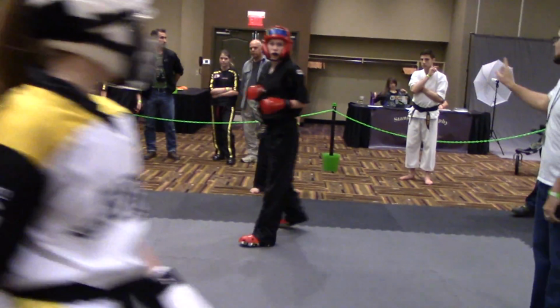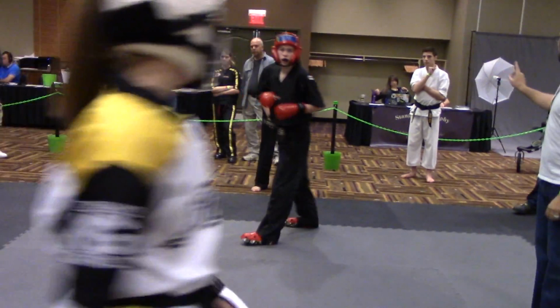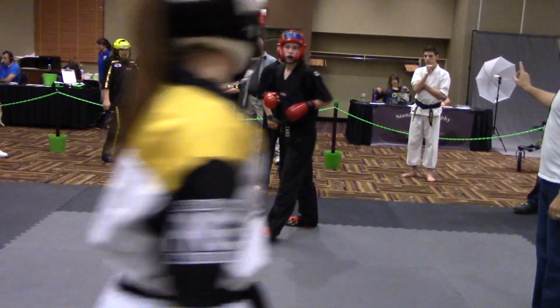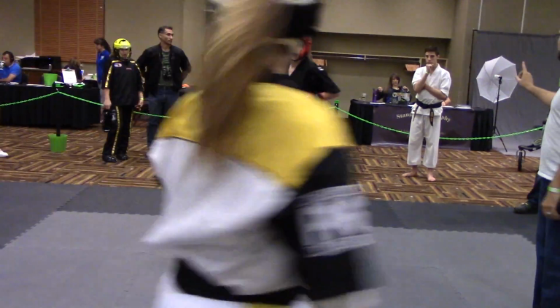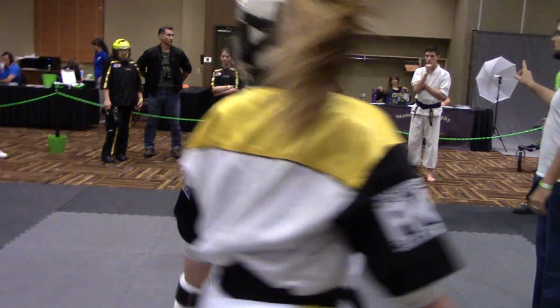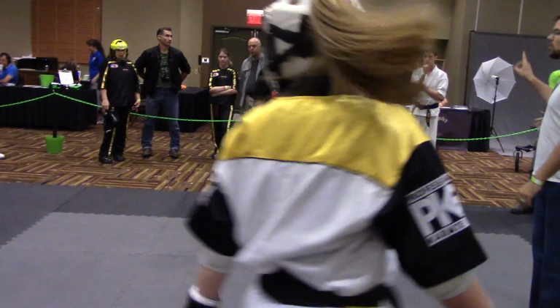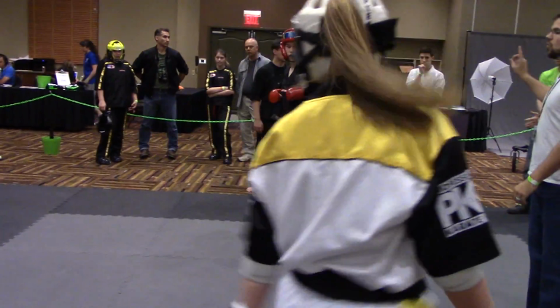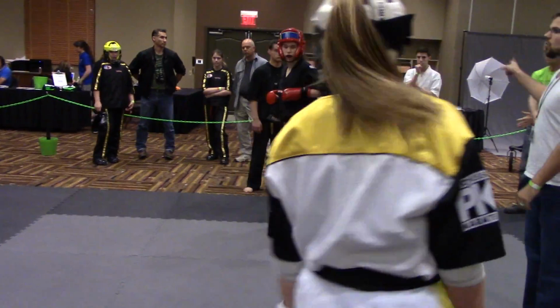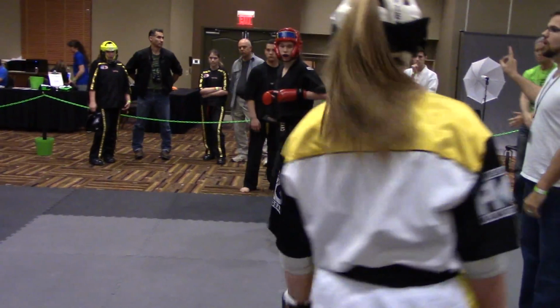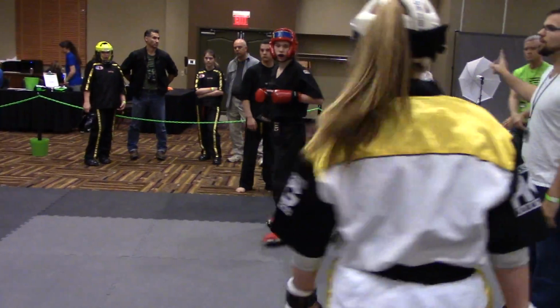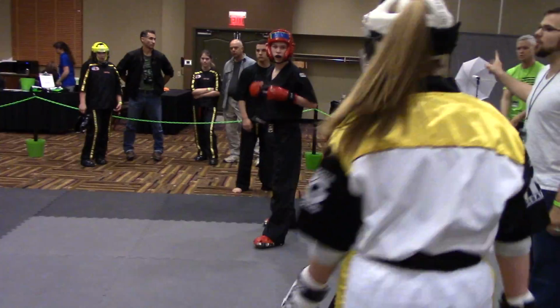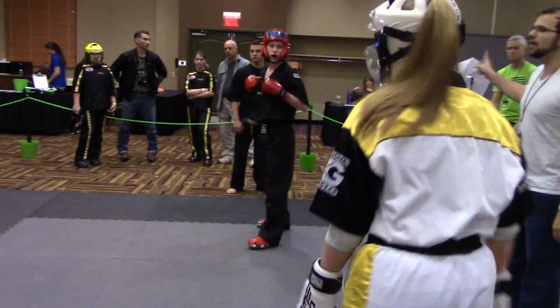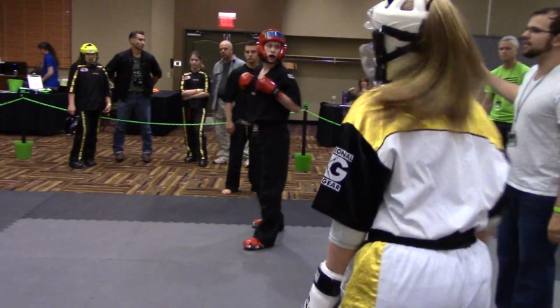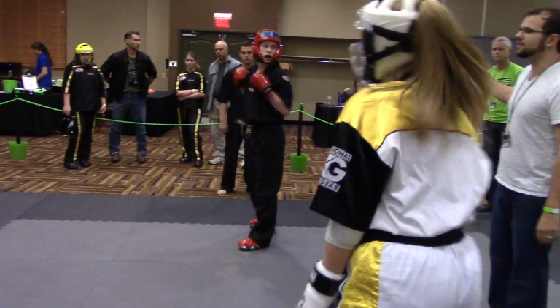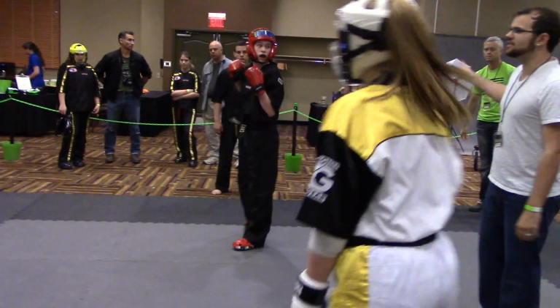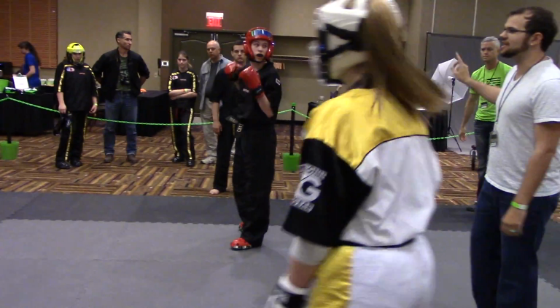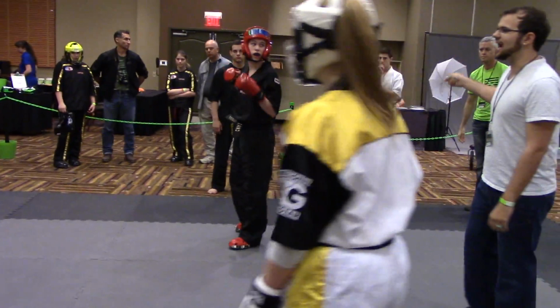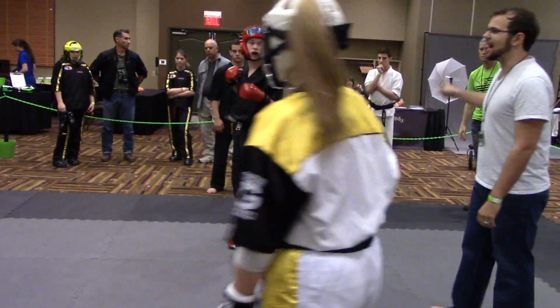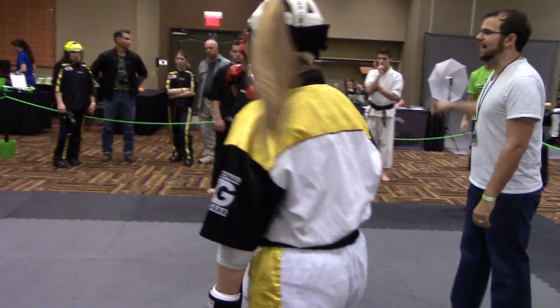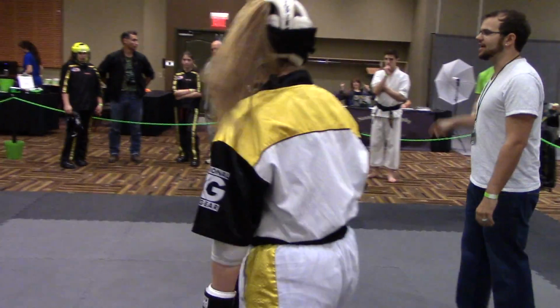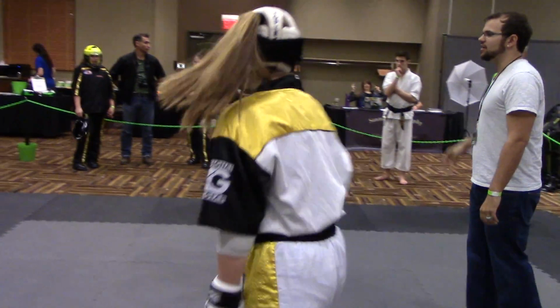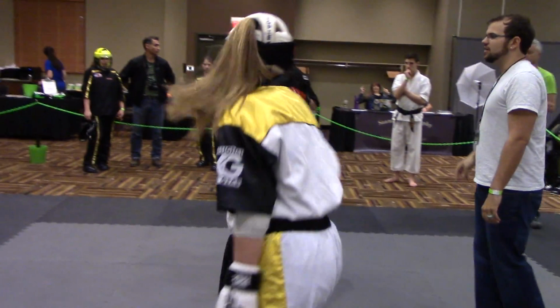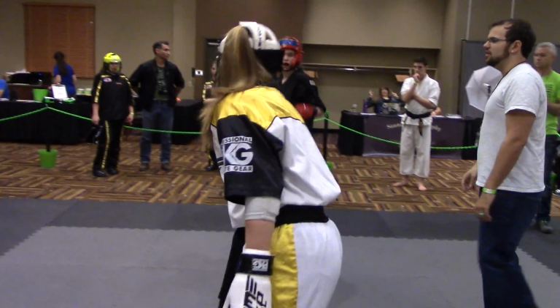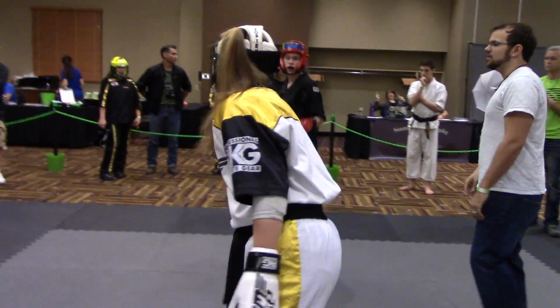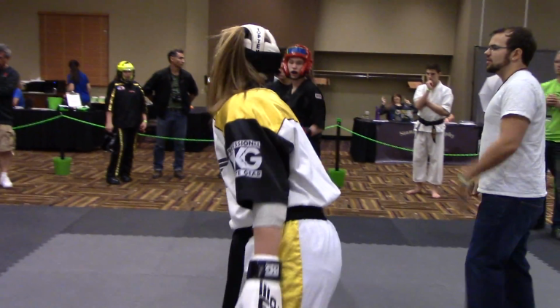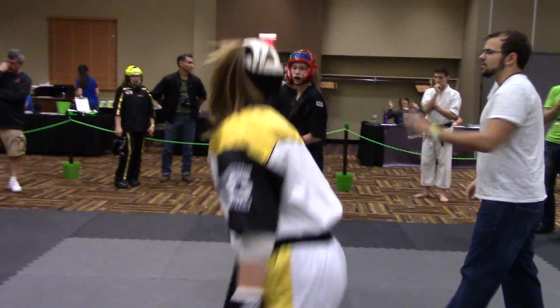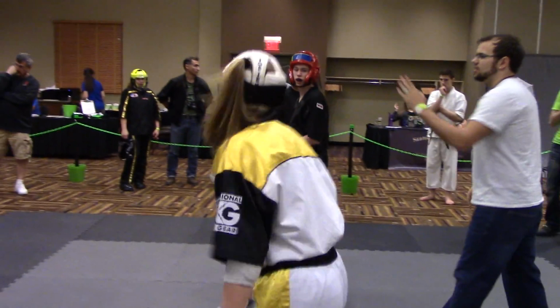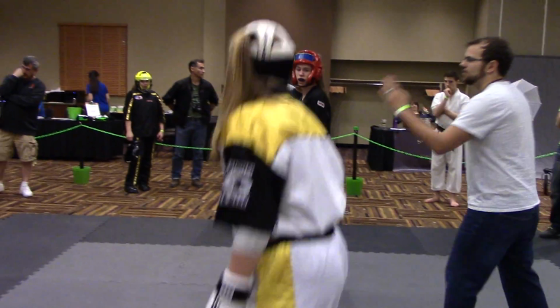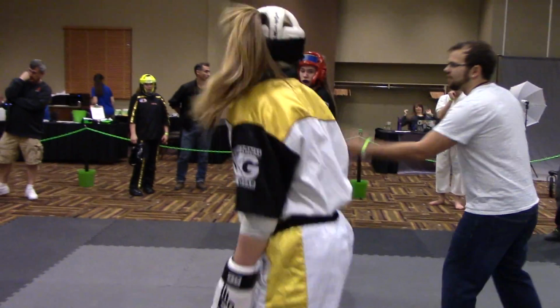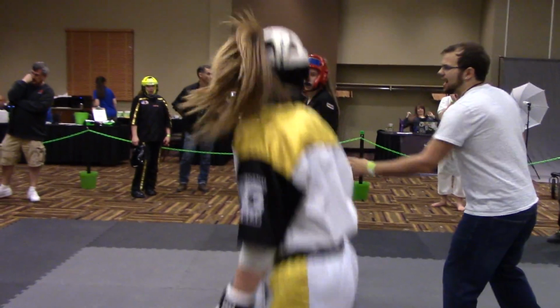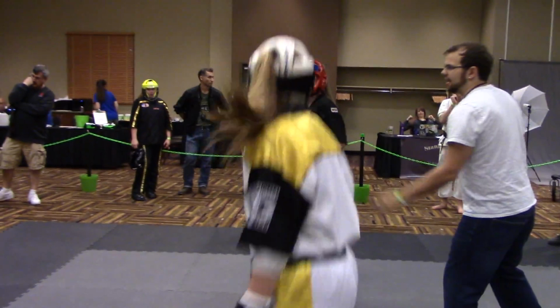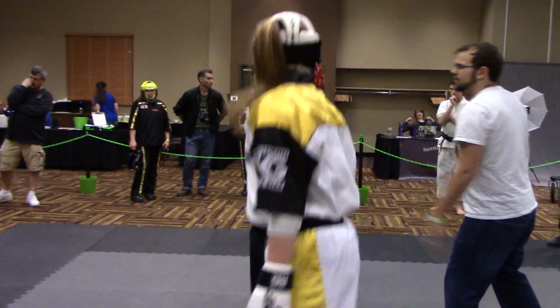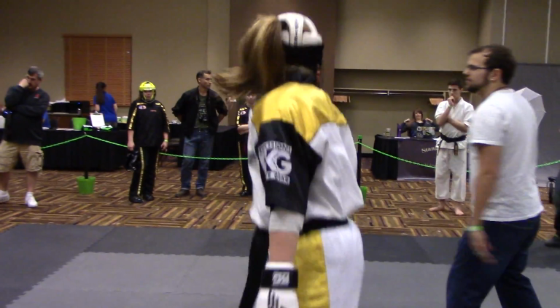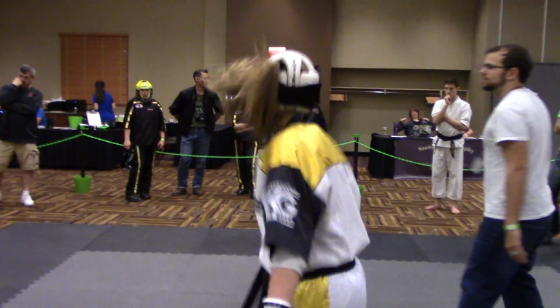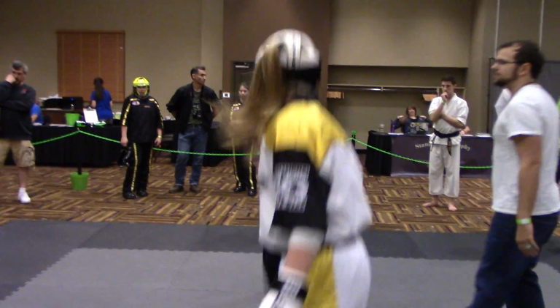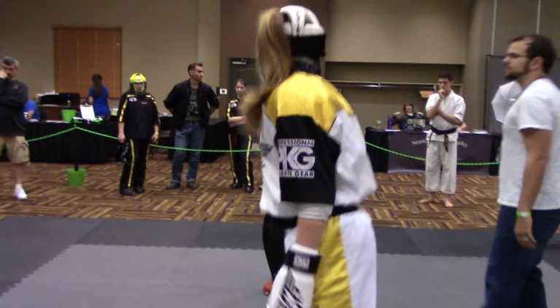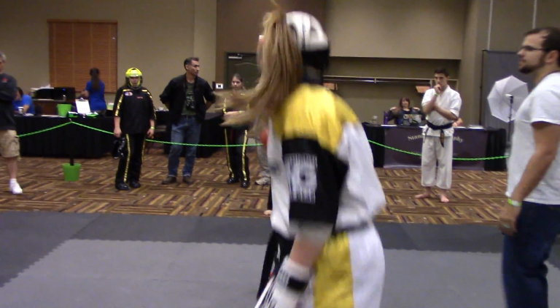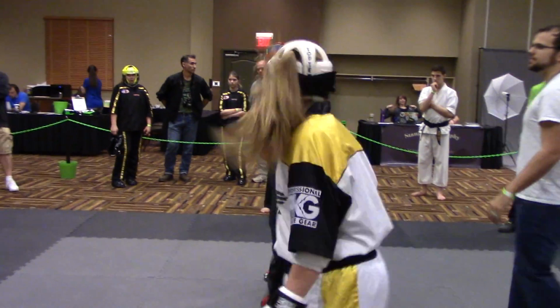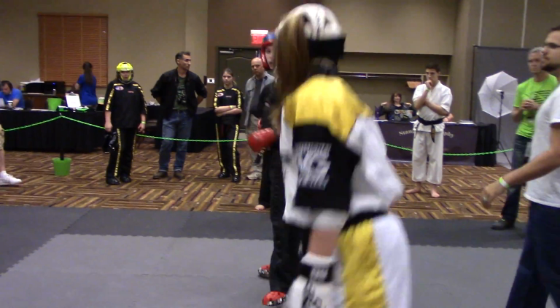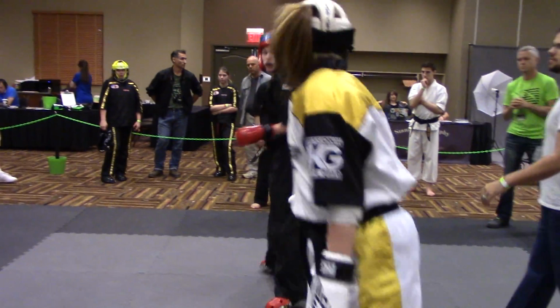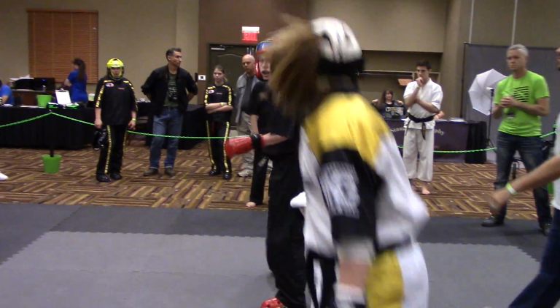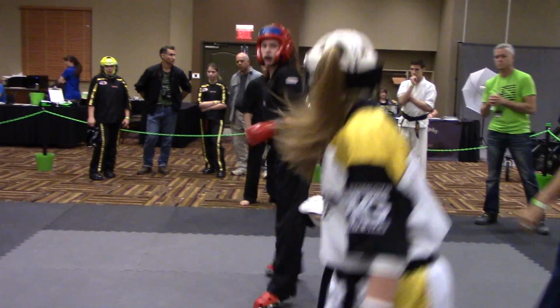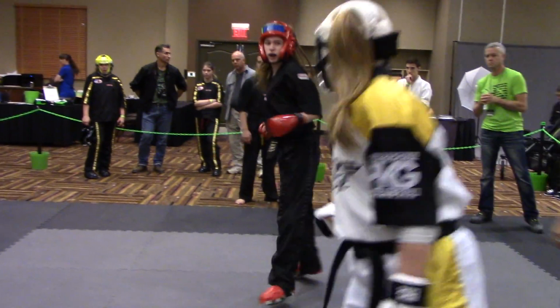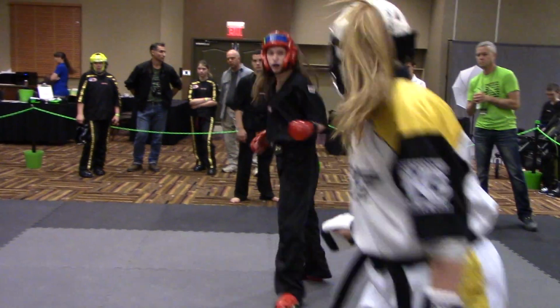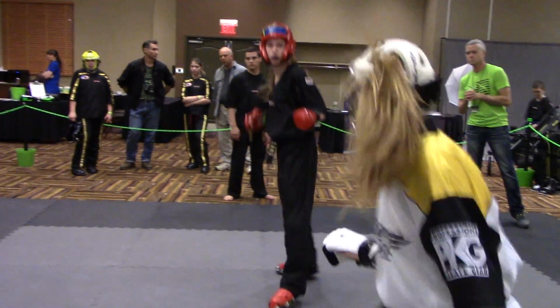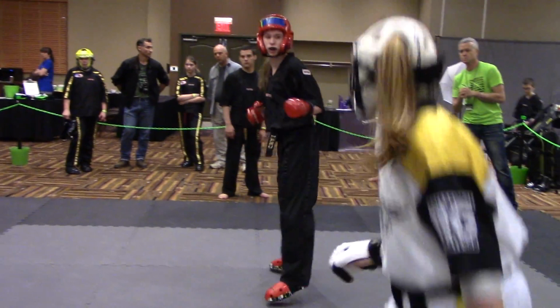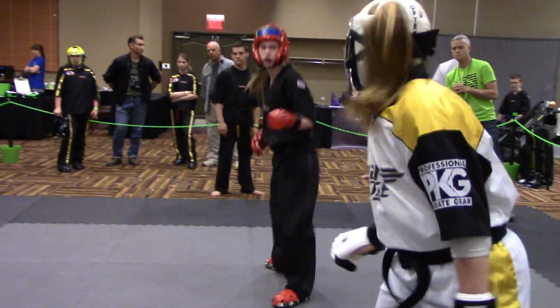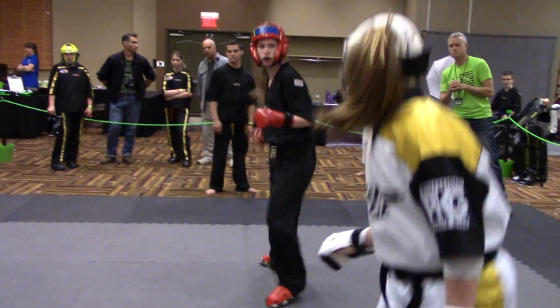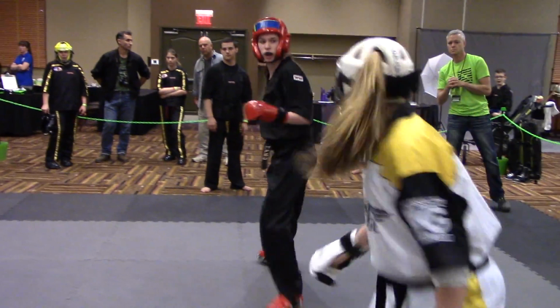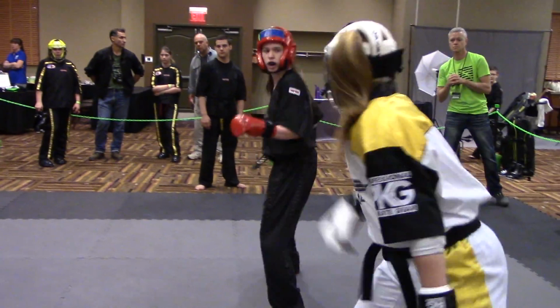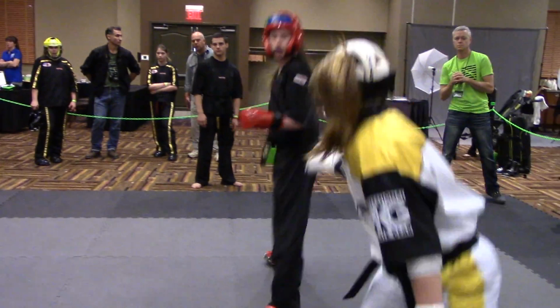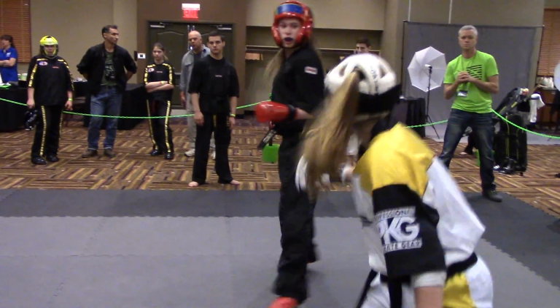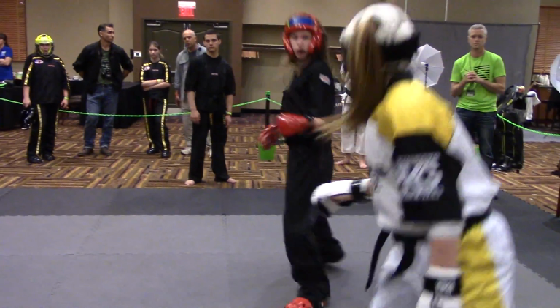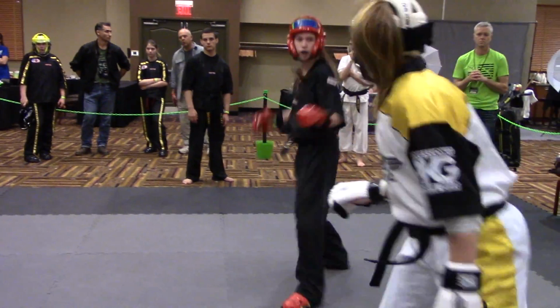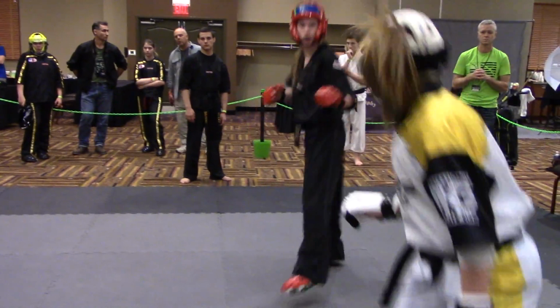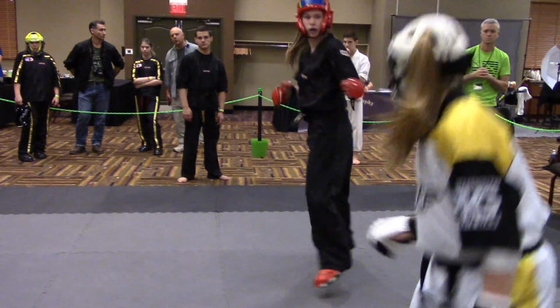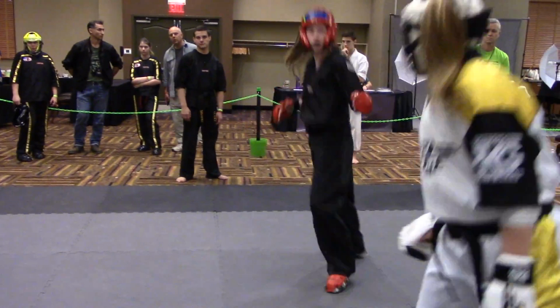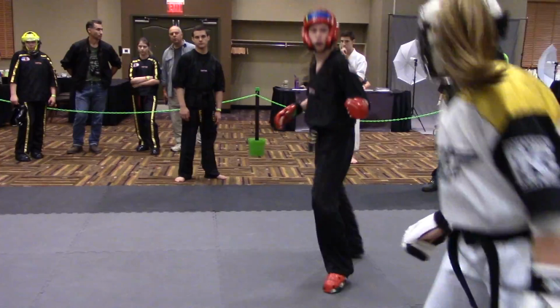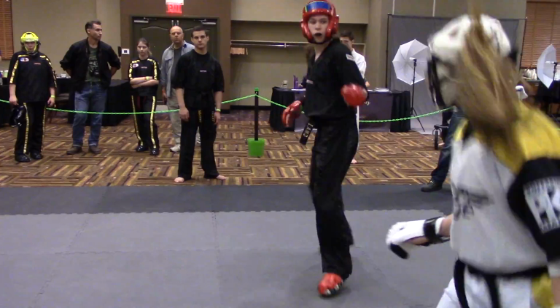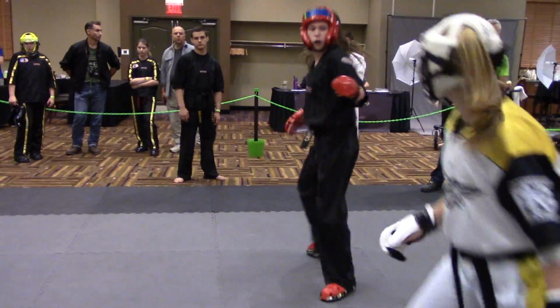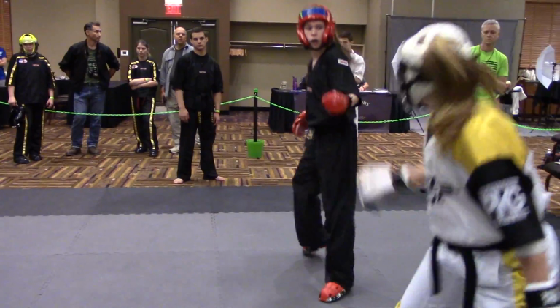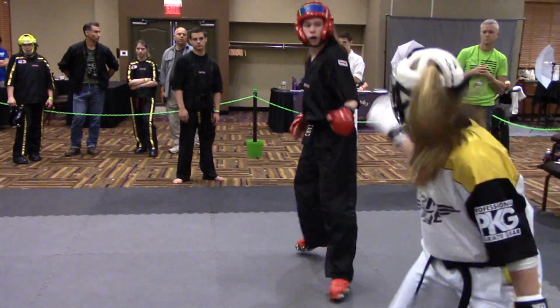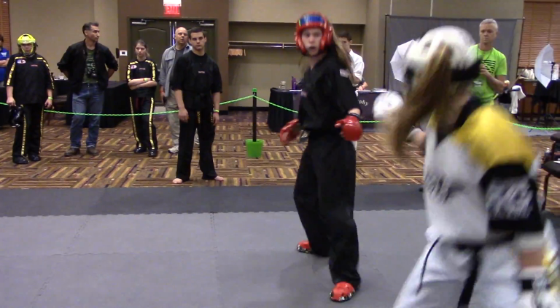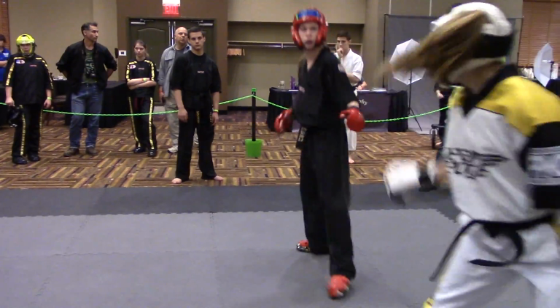There you go. Back up. Circle. Circle. Circle. Get out. Get out. Two. Or one to the body.